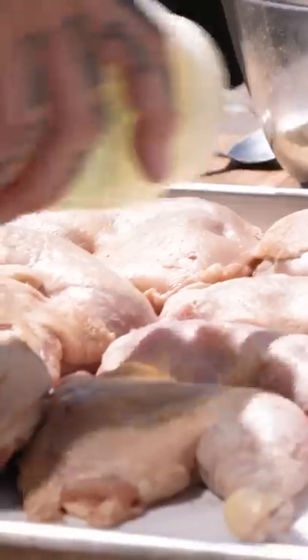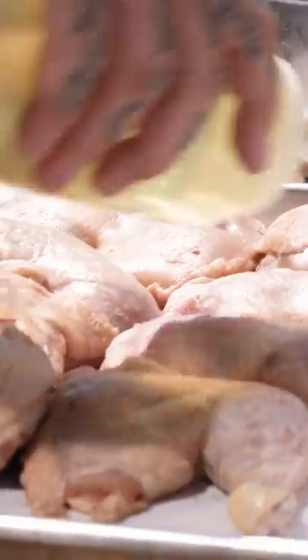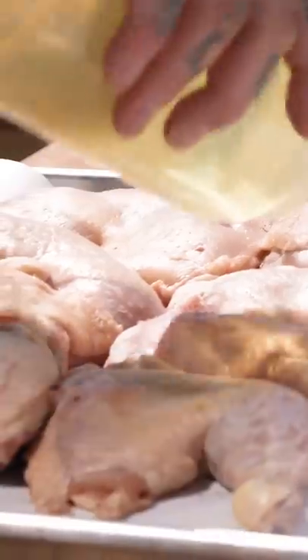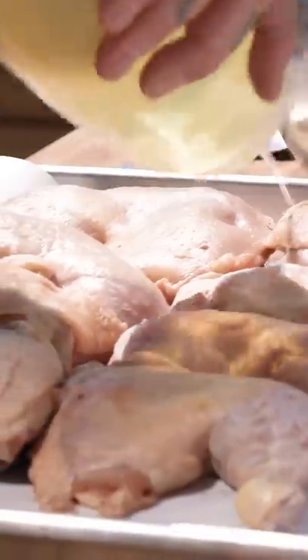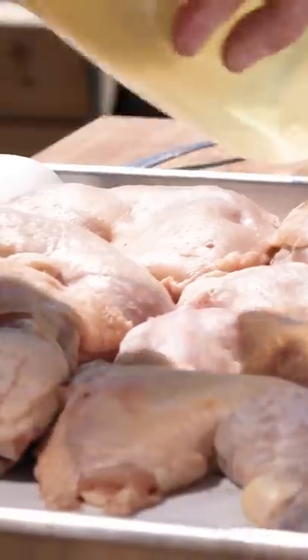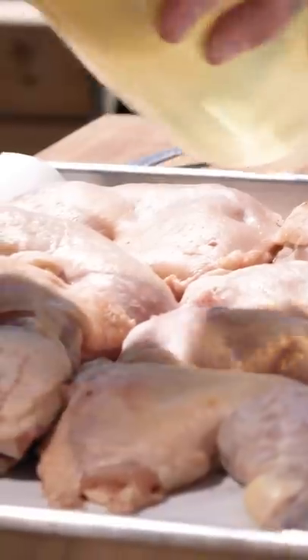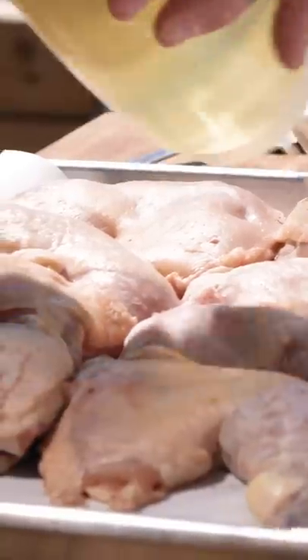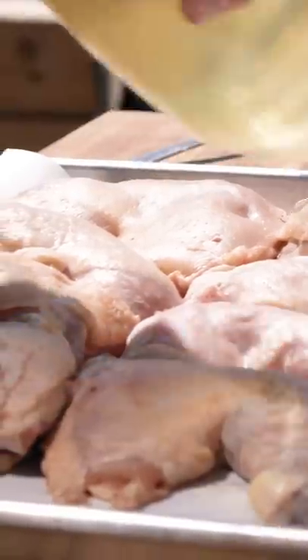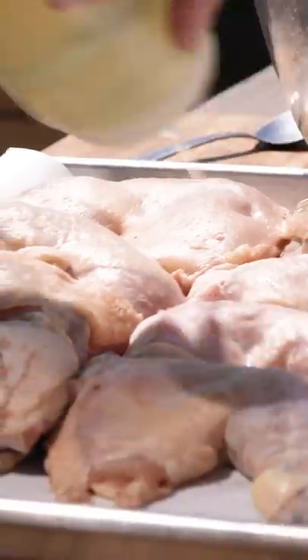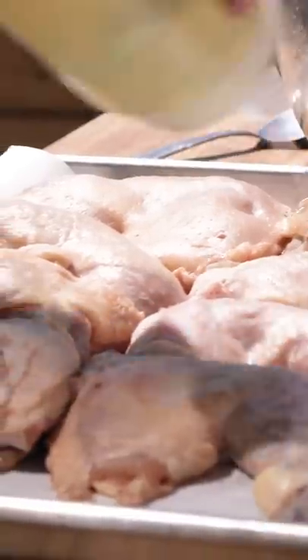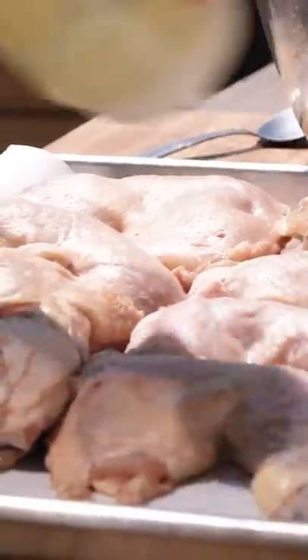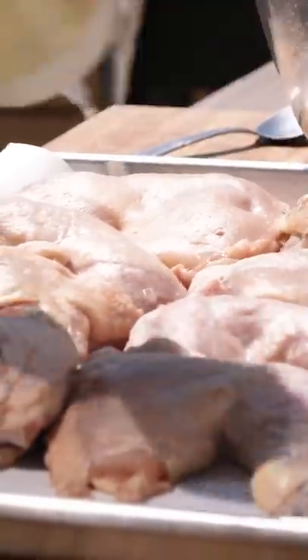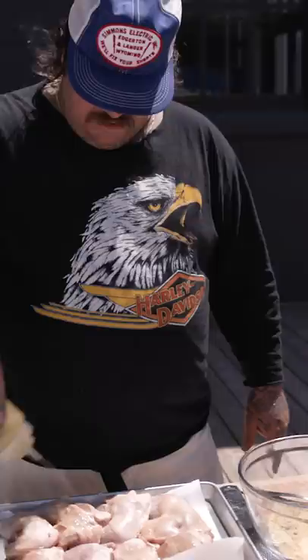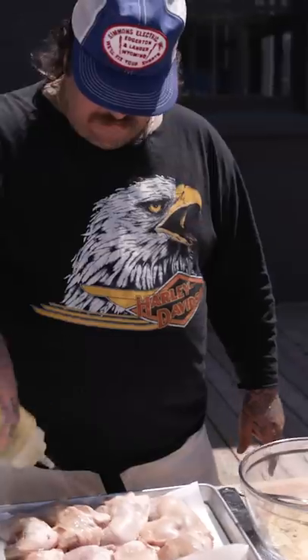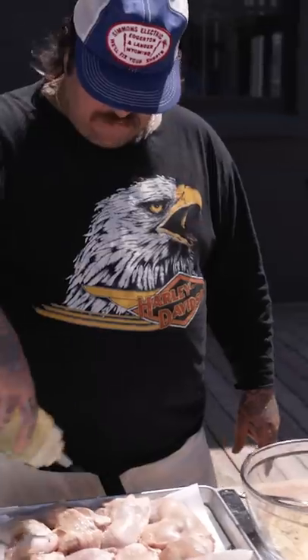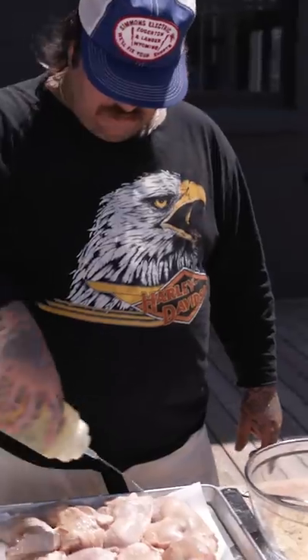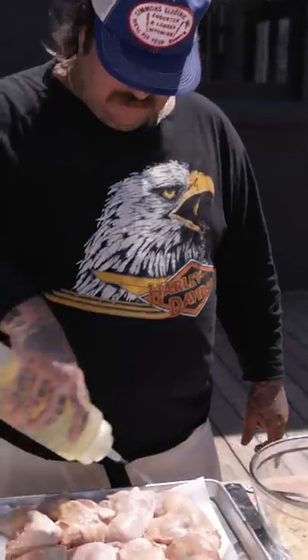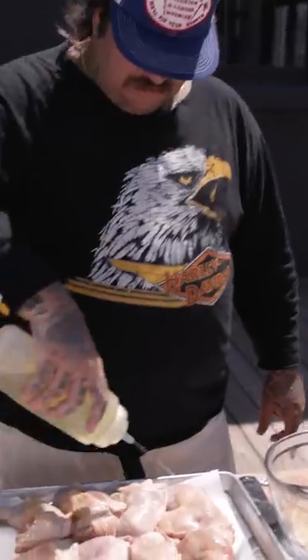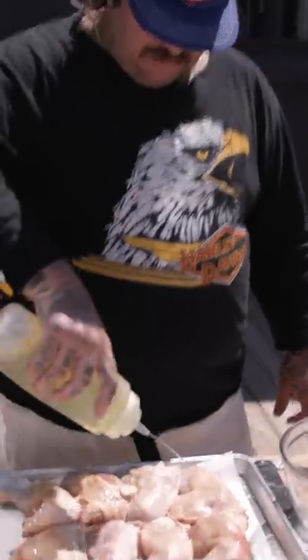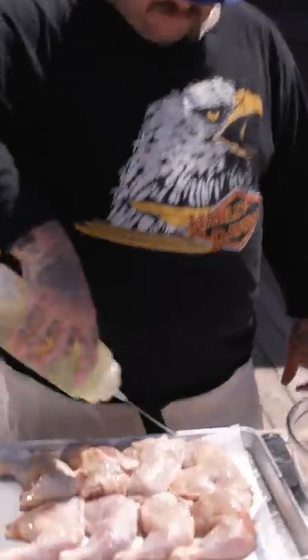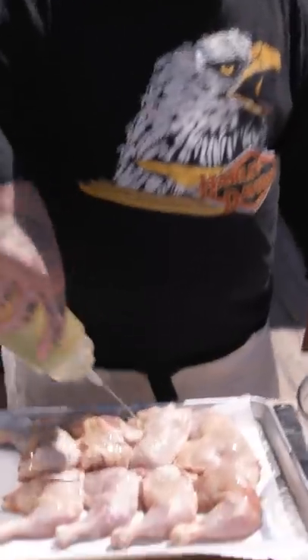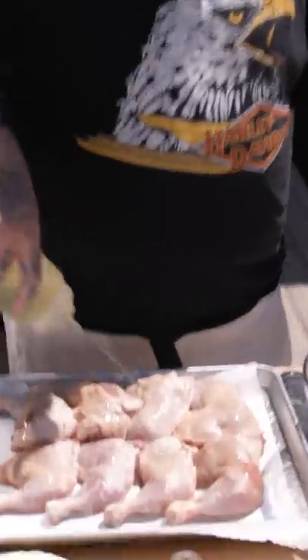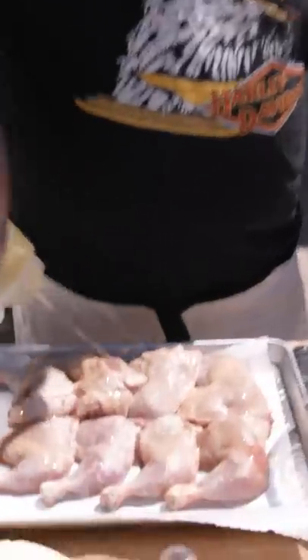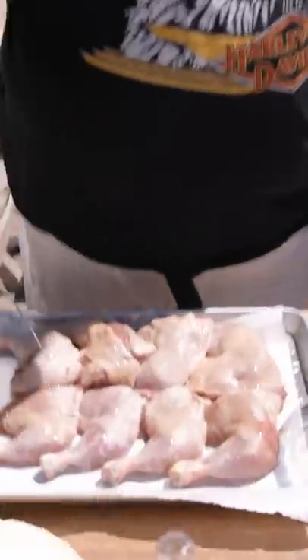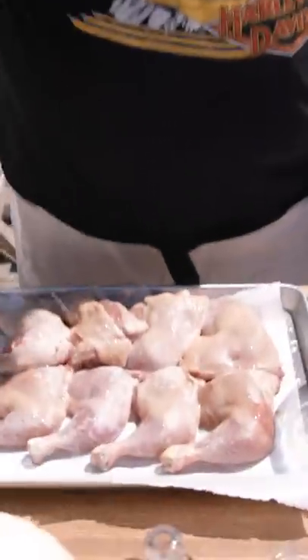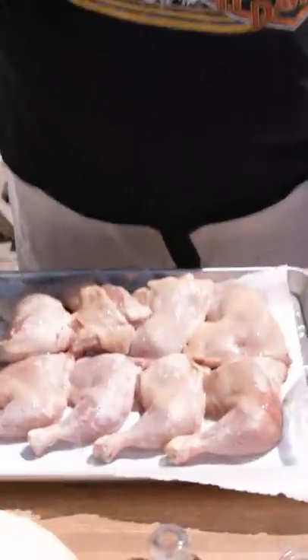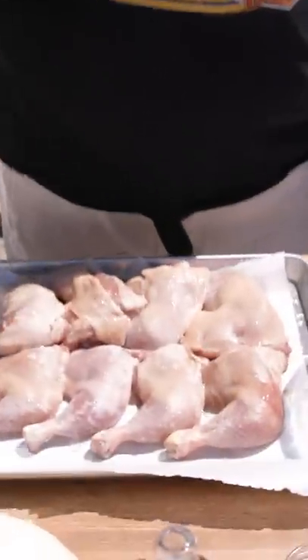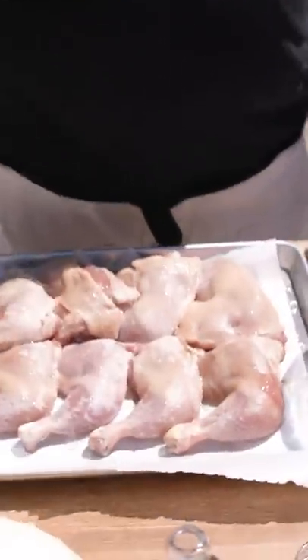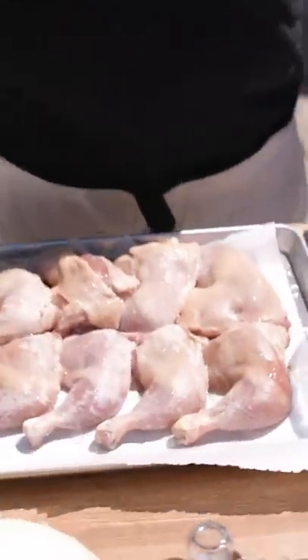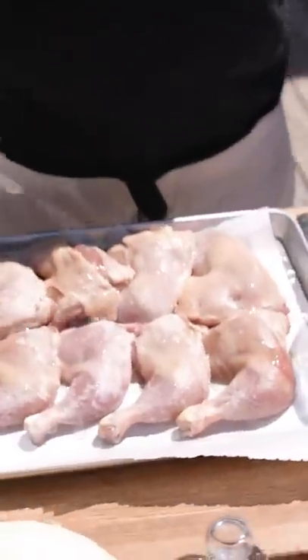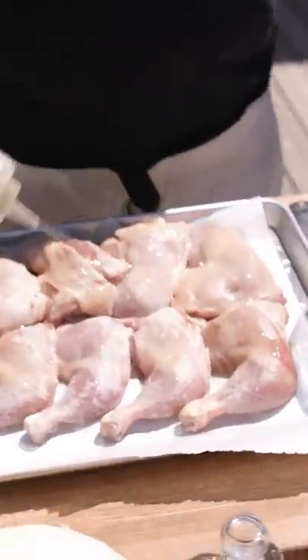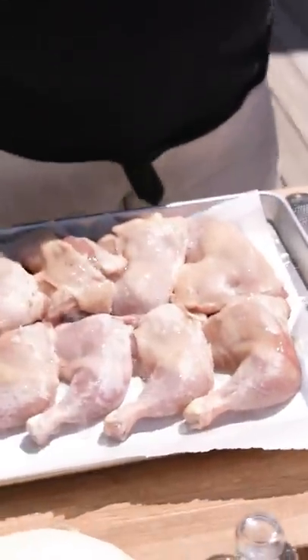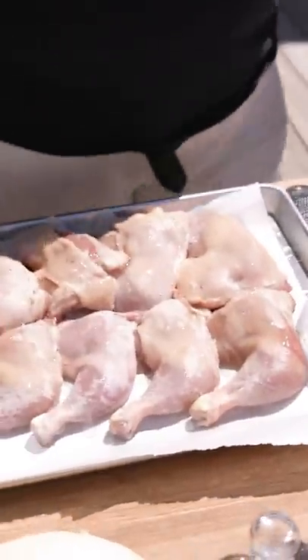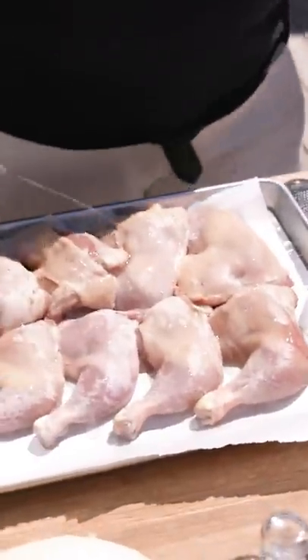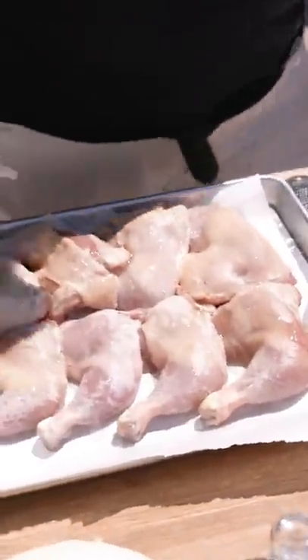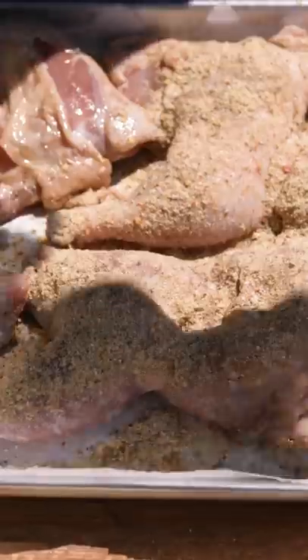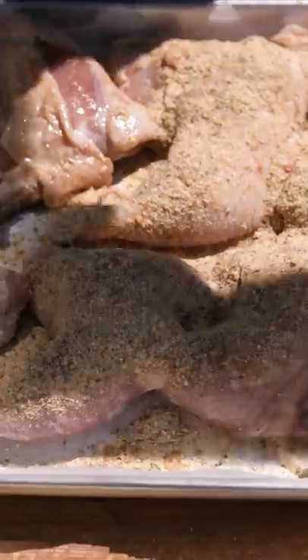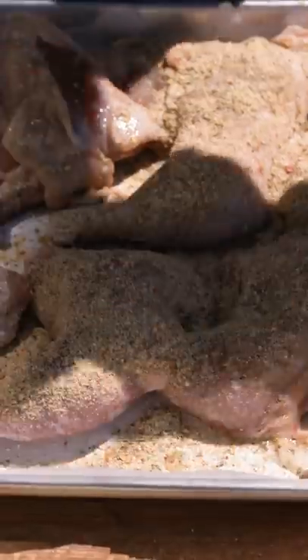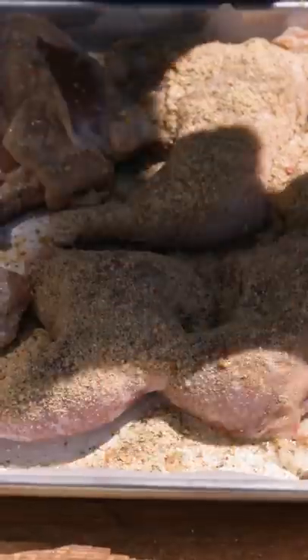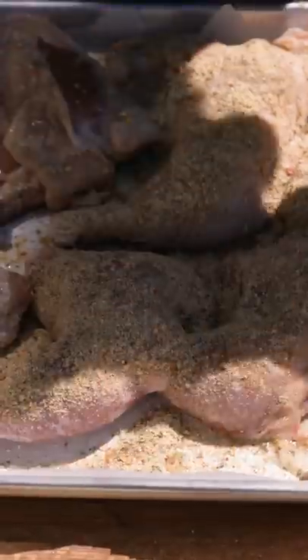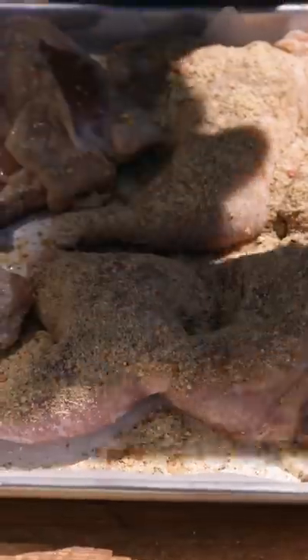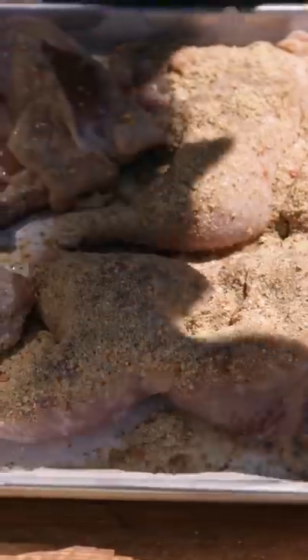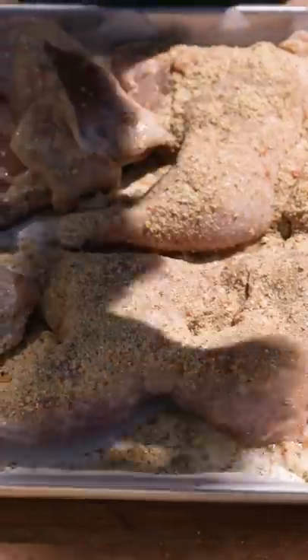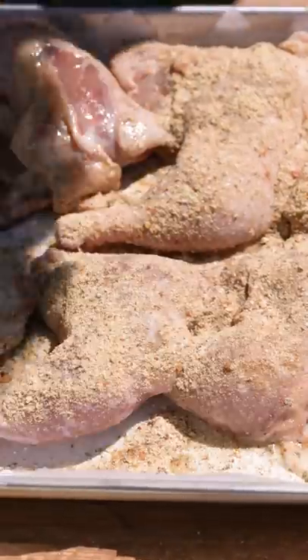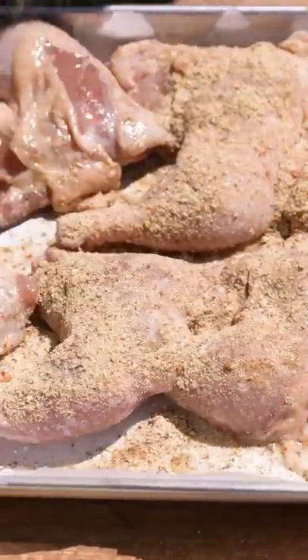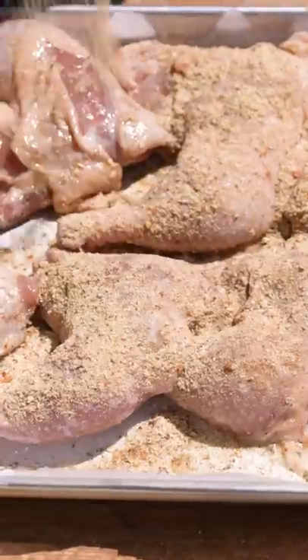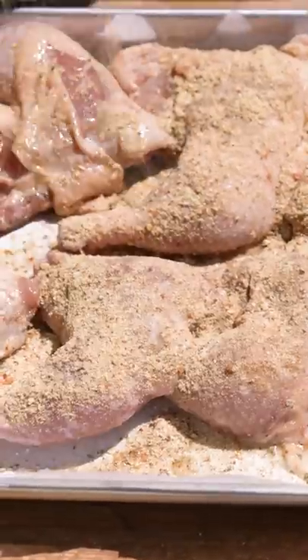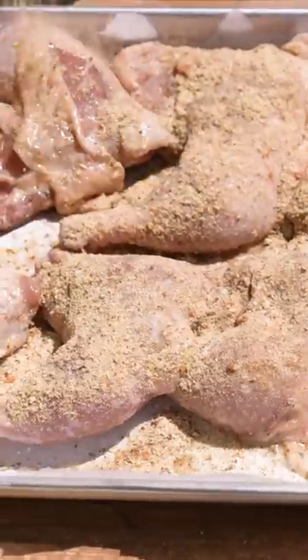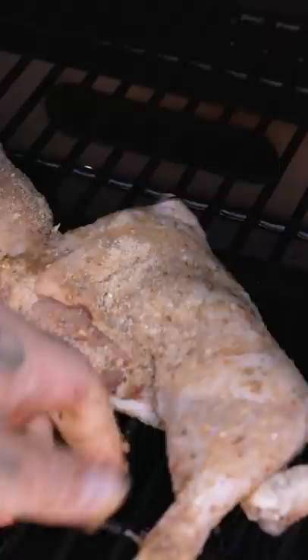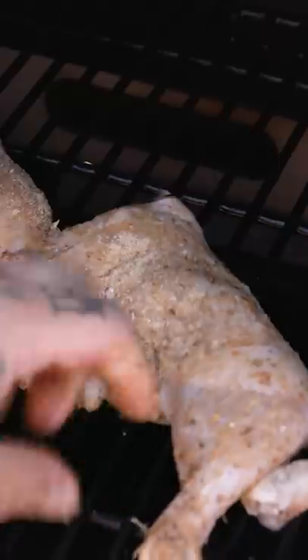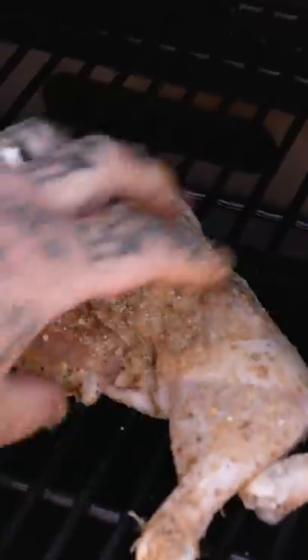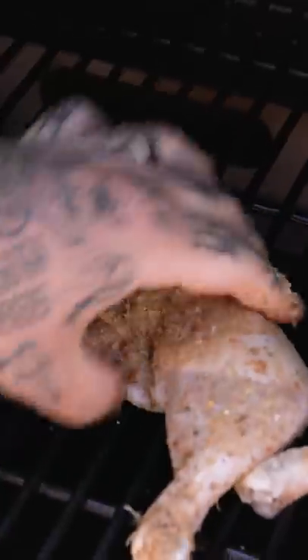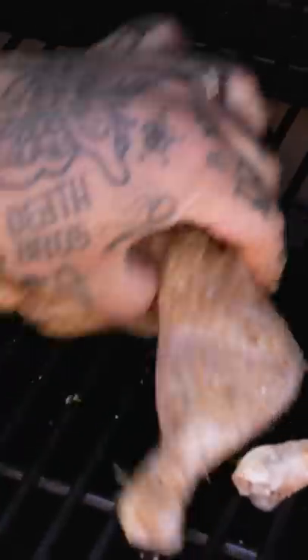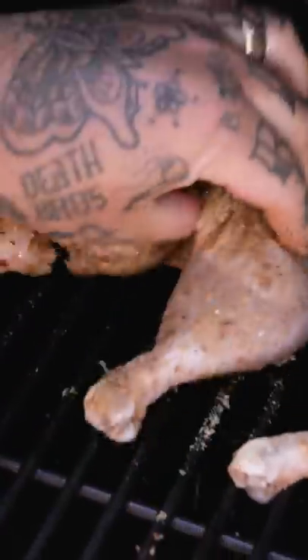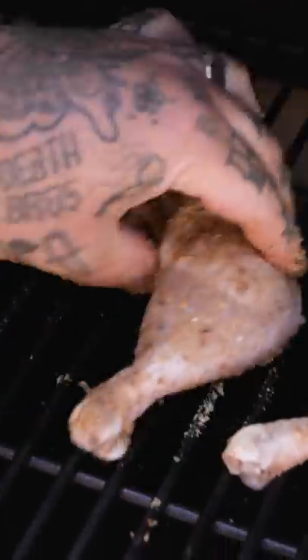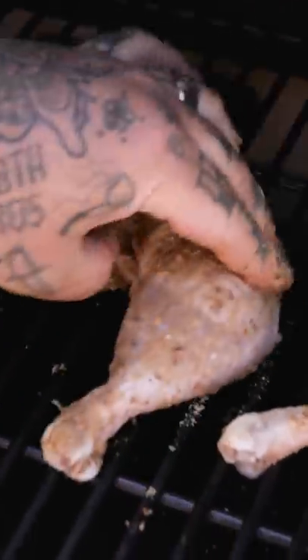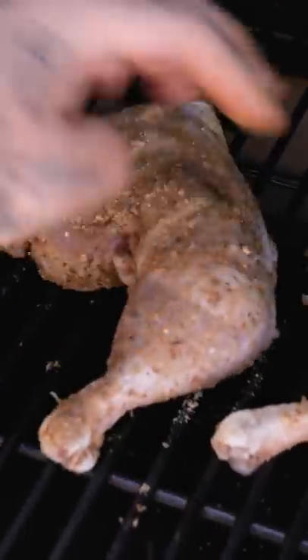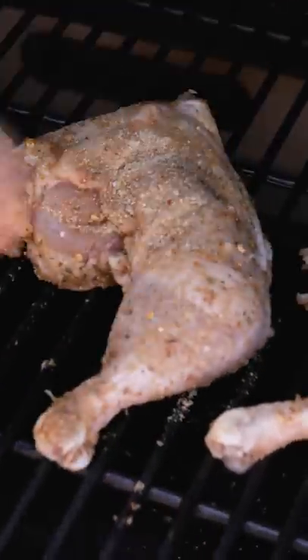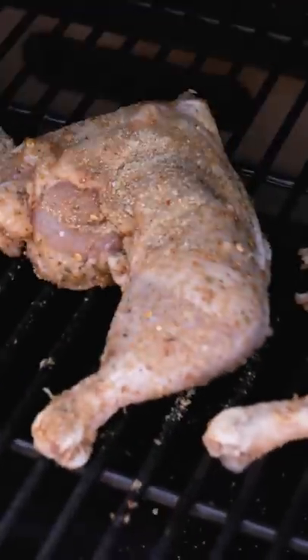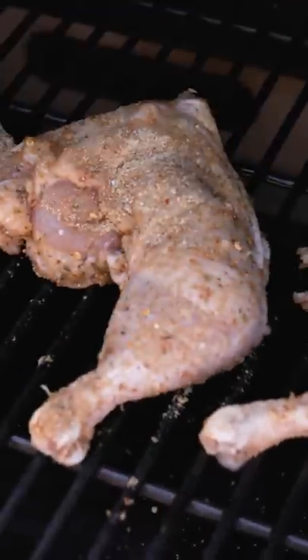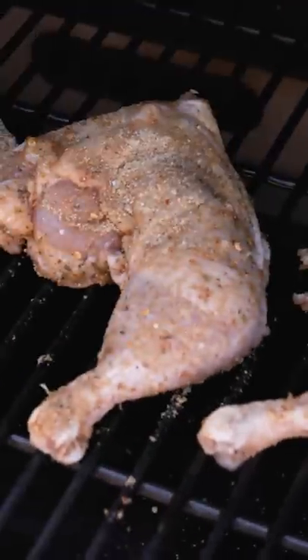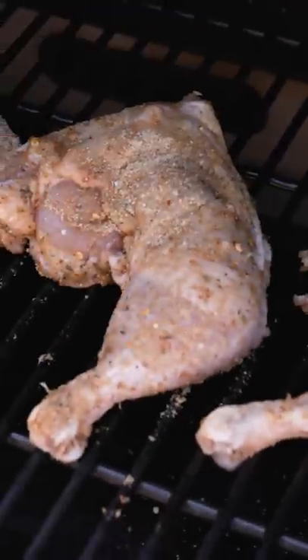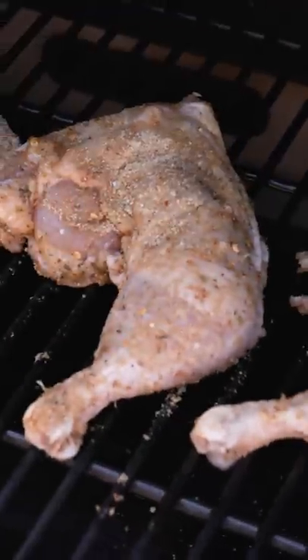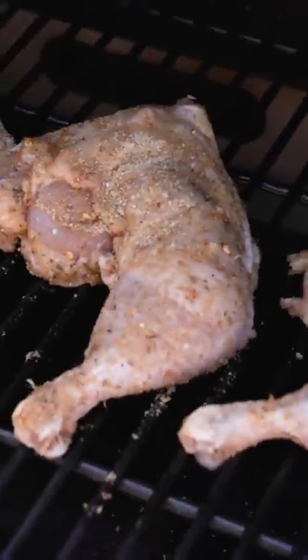We have bone-in chicken legs. I'm just gonna drizzle with some canola oil. We'll dry rub both sides. We're just gonna line up in the center rack.